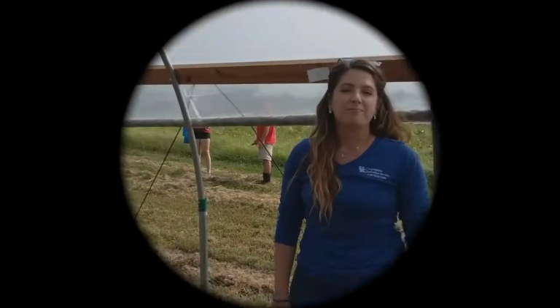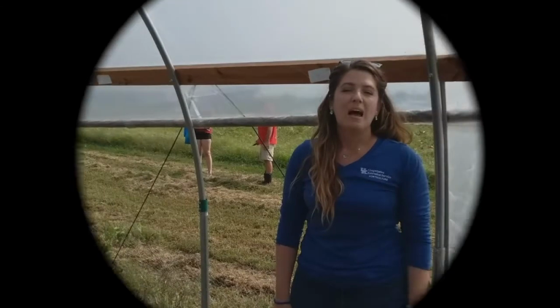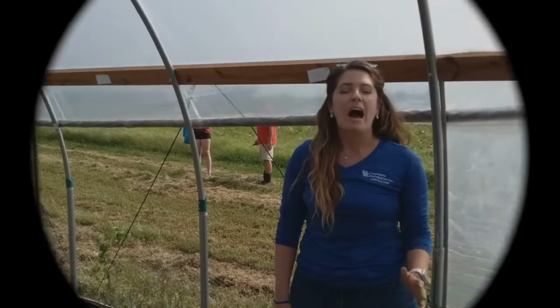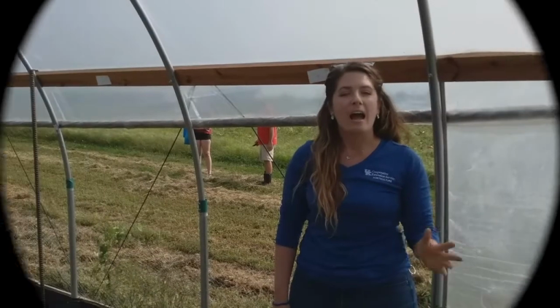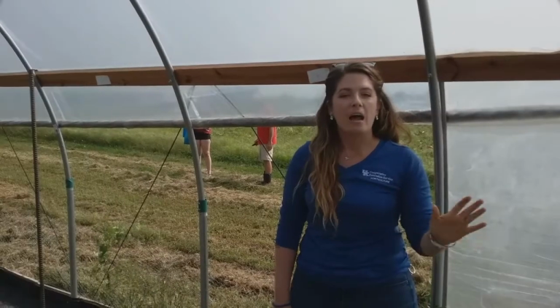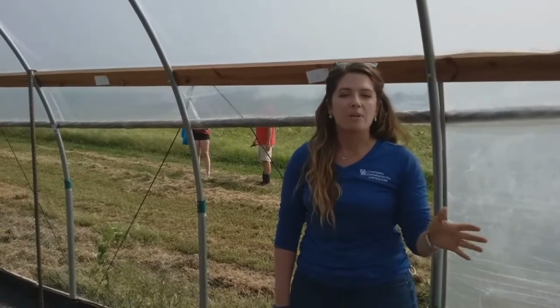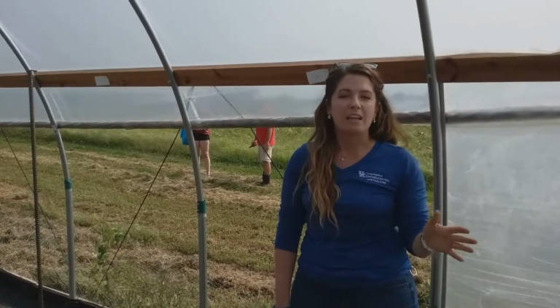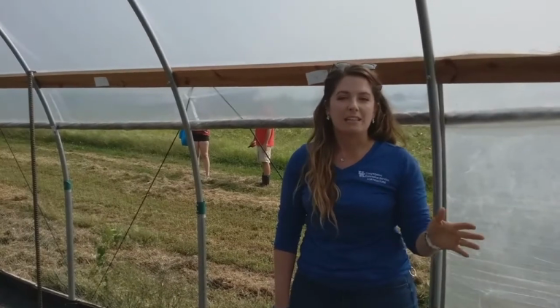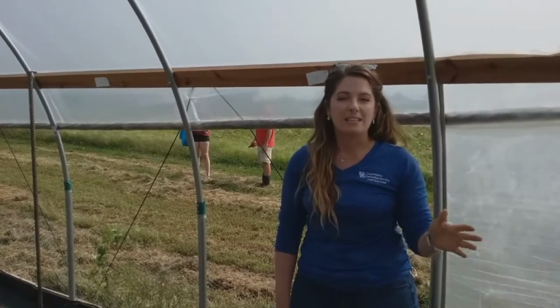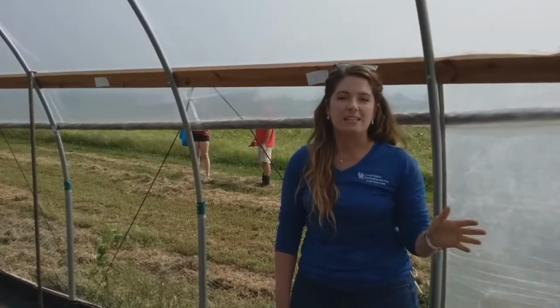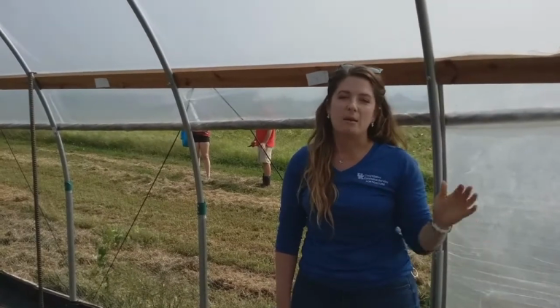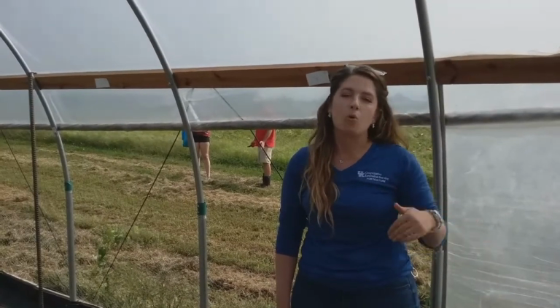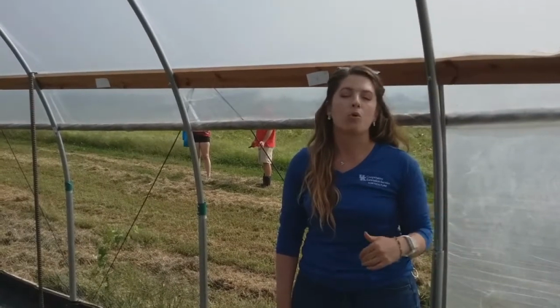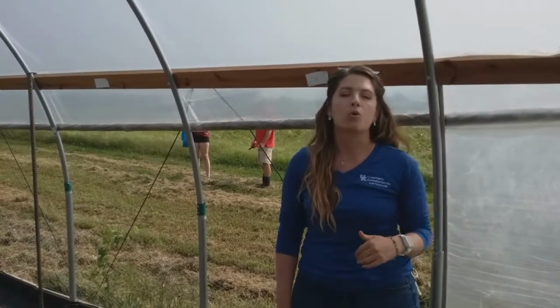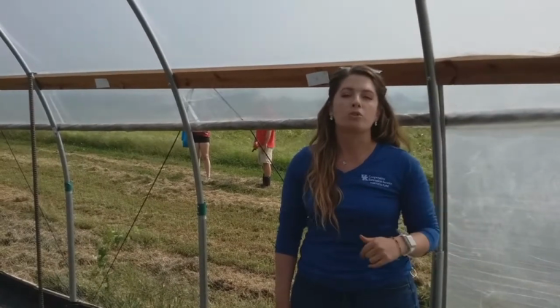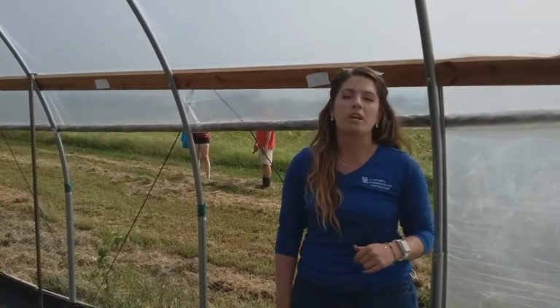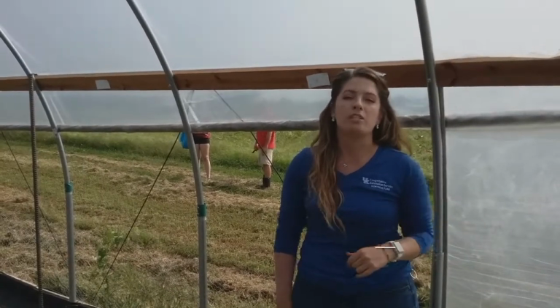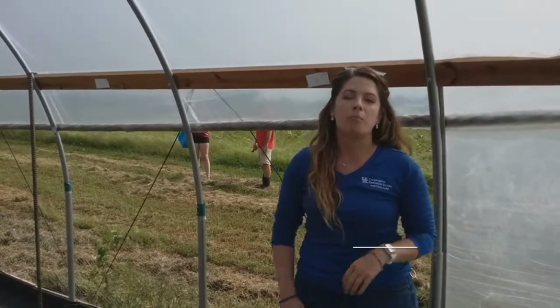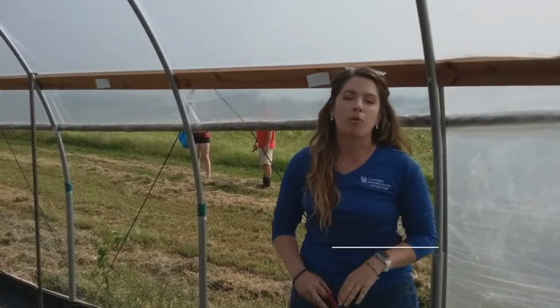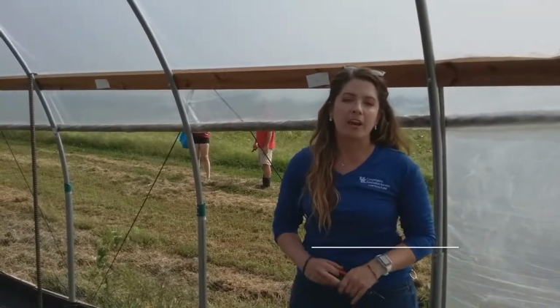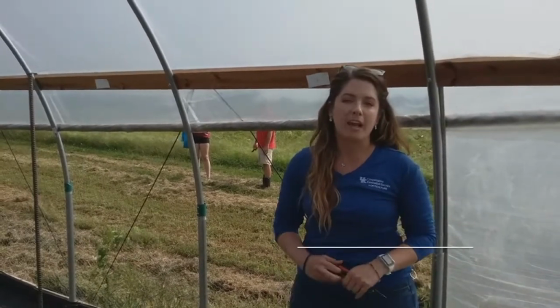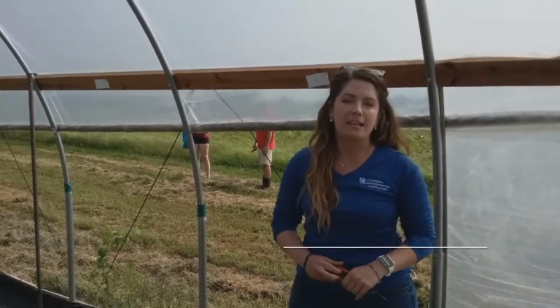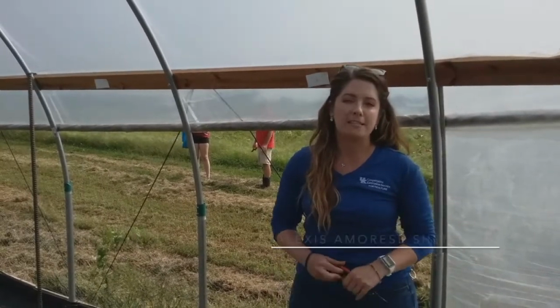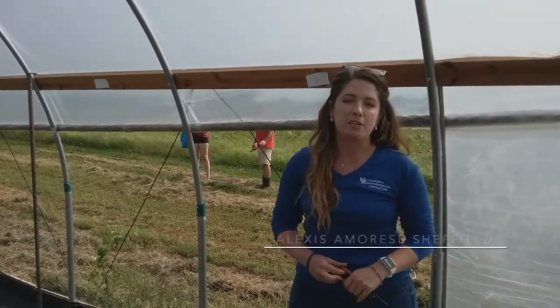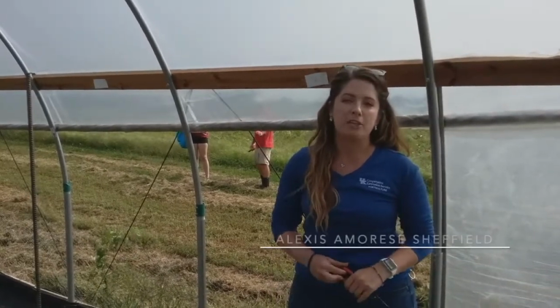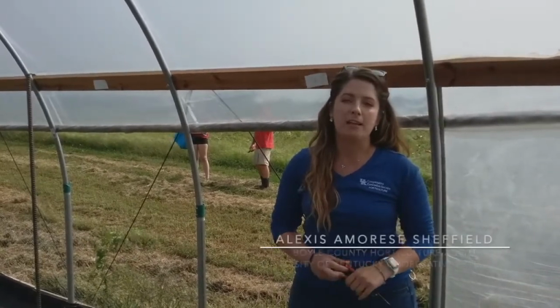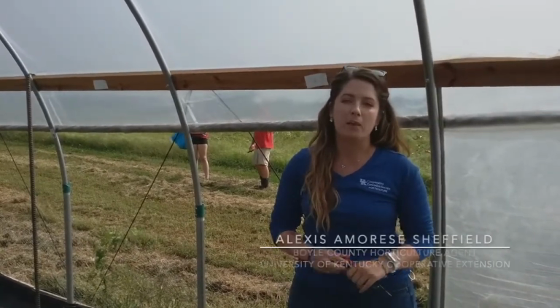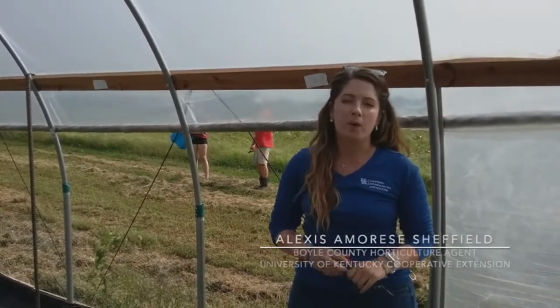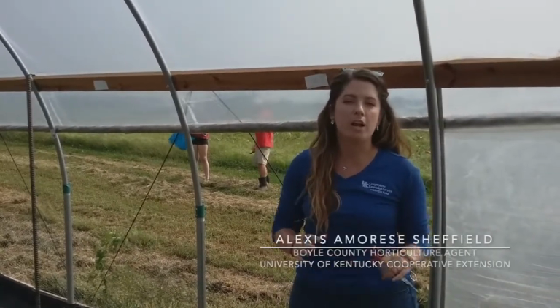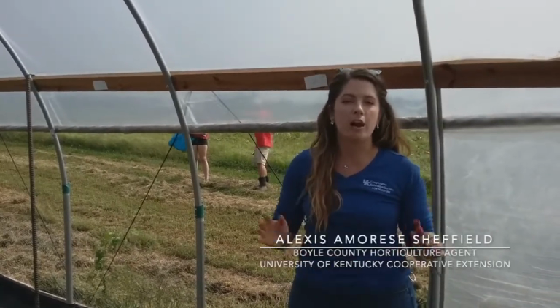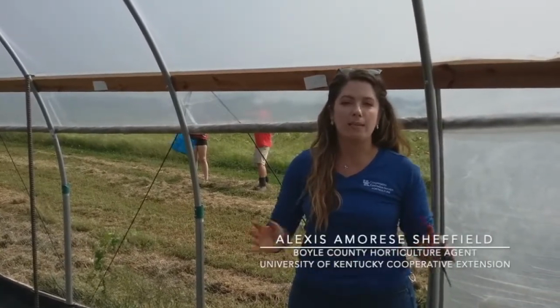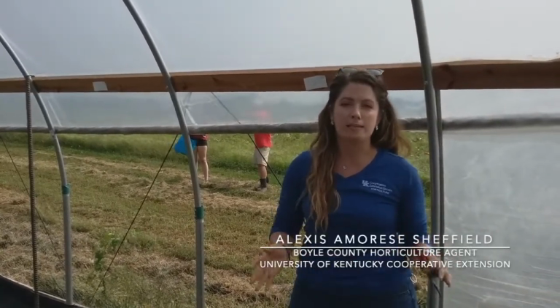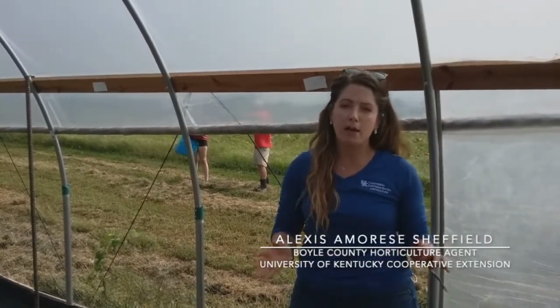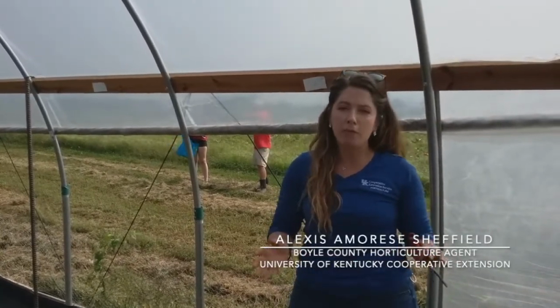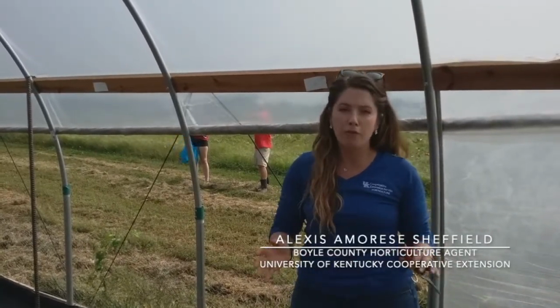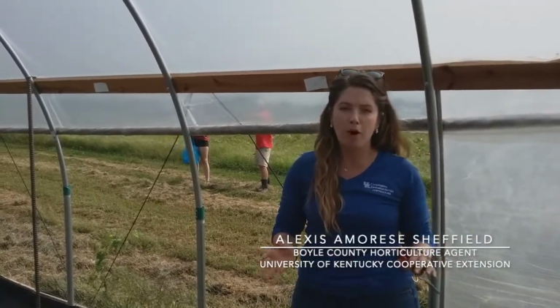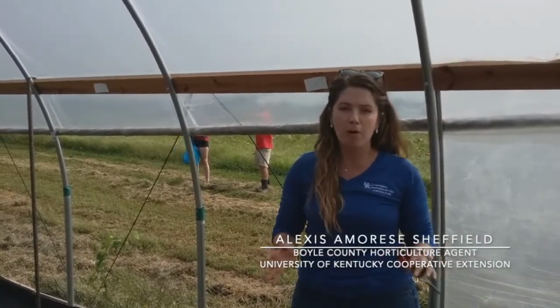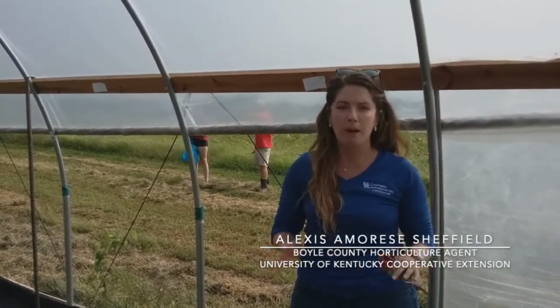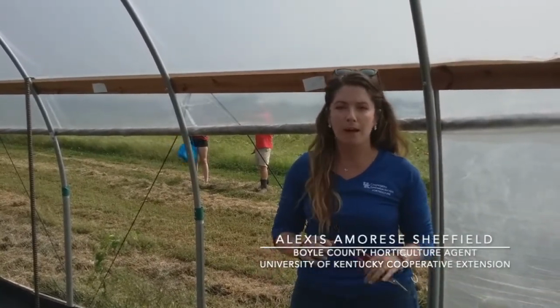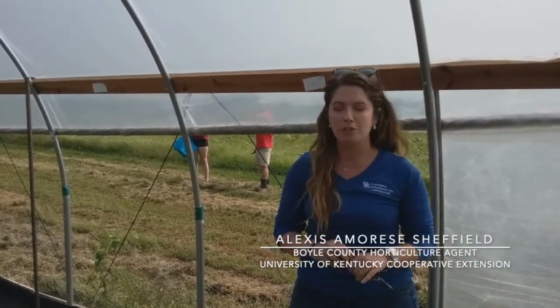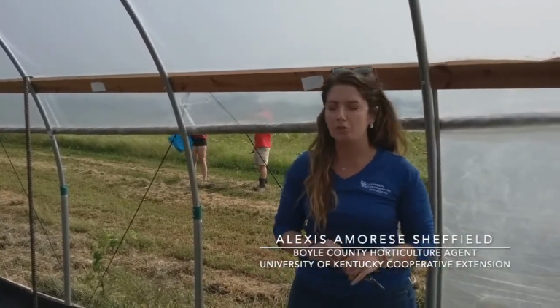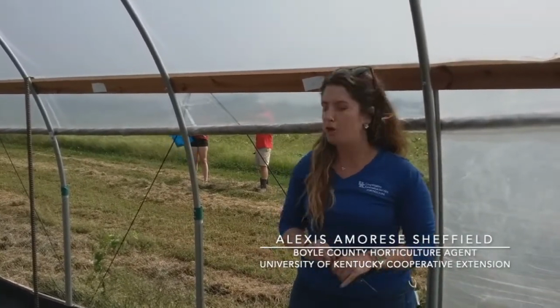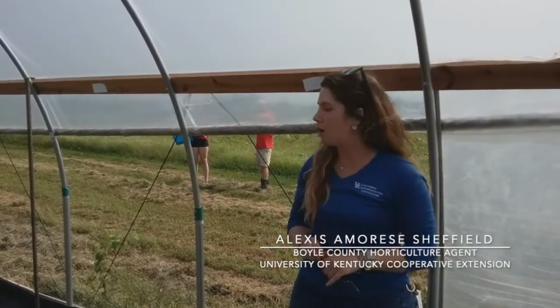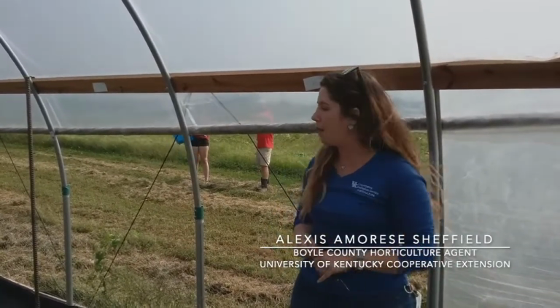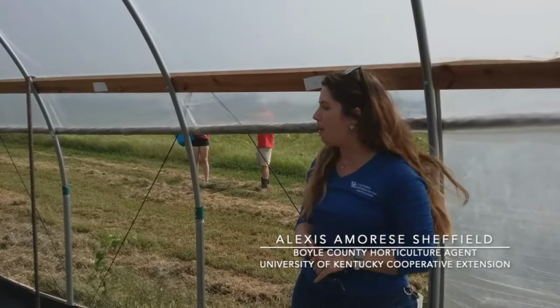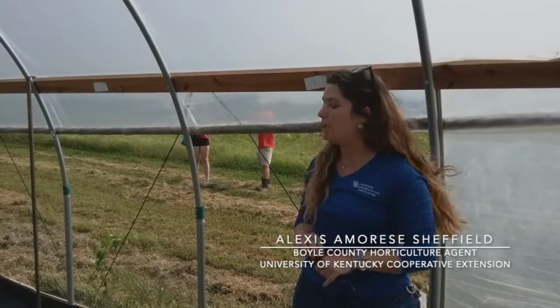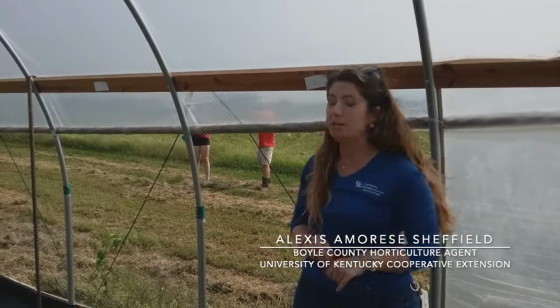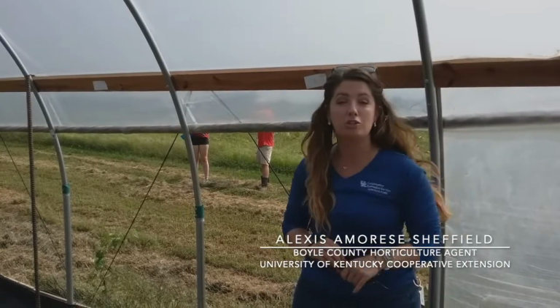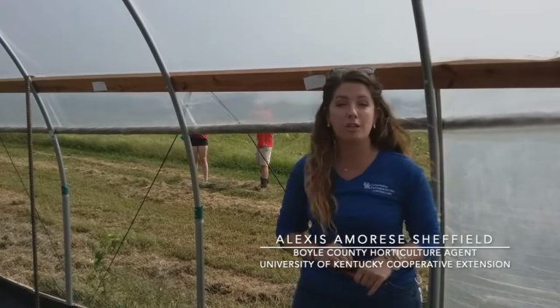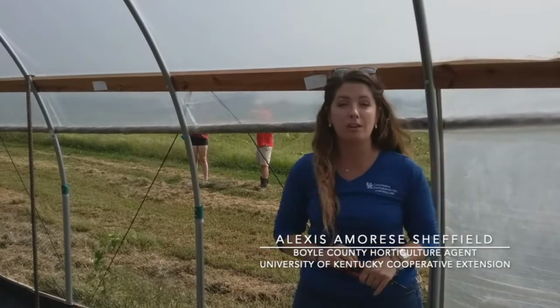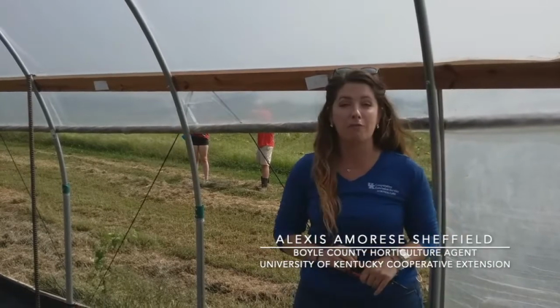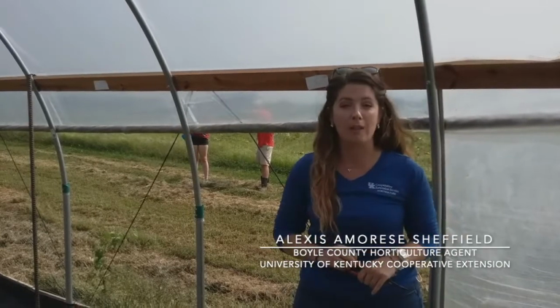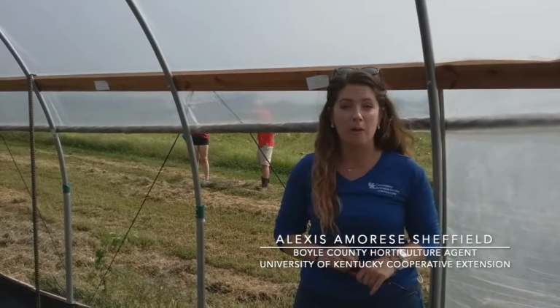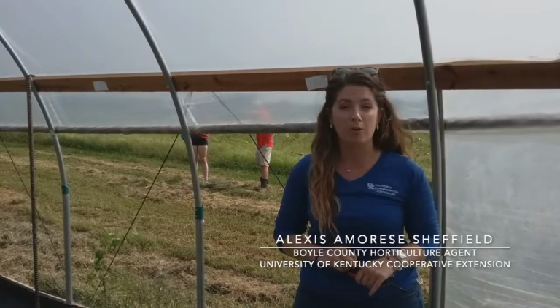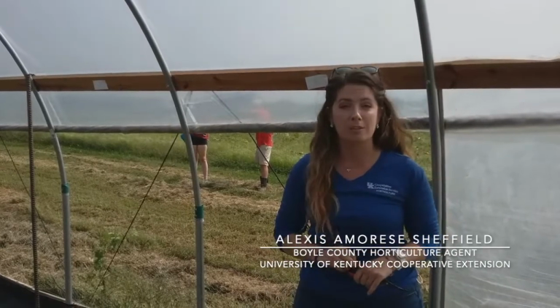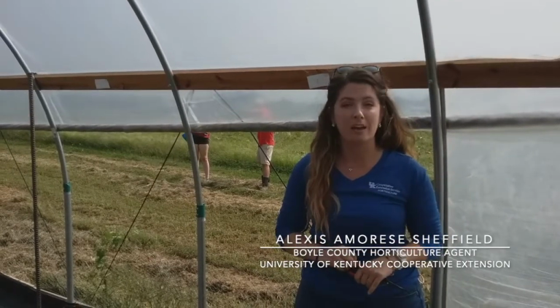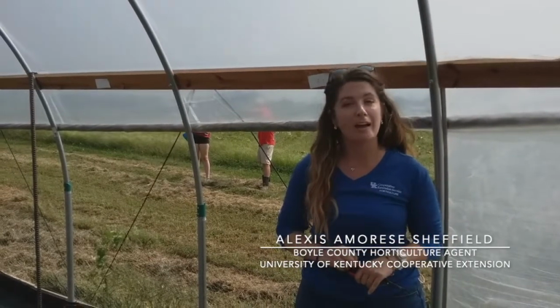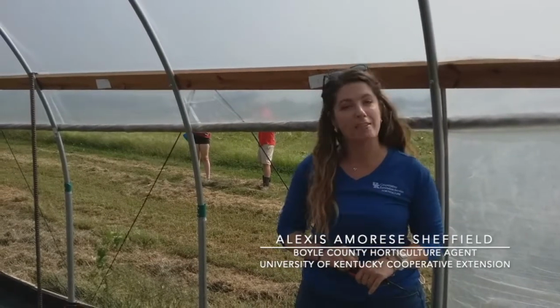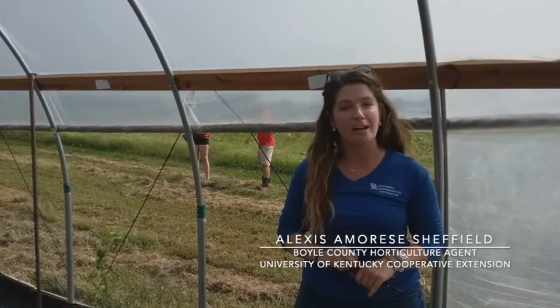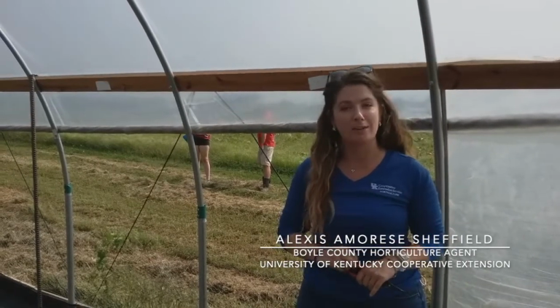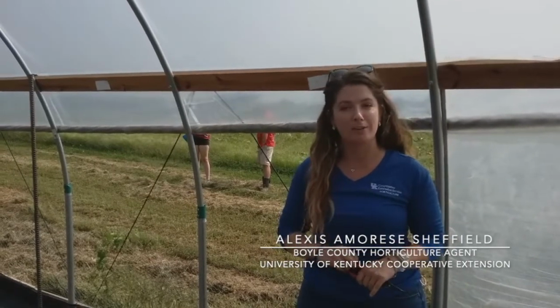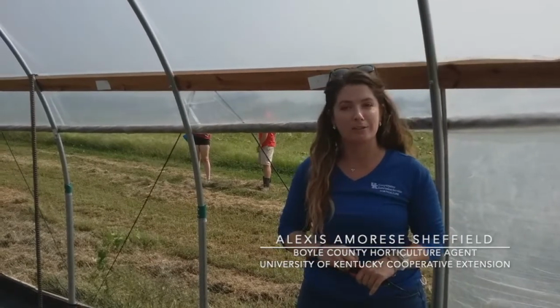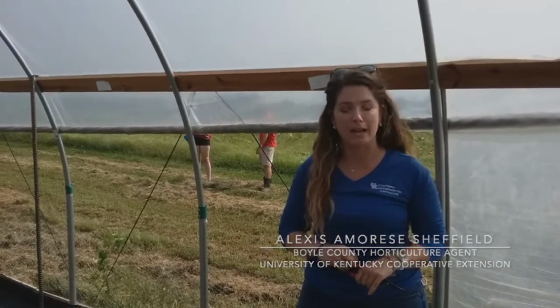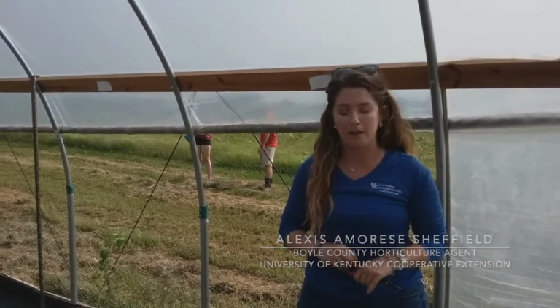Hi, I'm Alexis. I'm the horticulture agent in Boyle County Extension and we're here at South Farm to talk about pinching flowers in the high tunnel today.